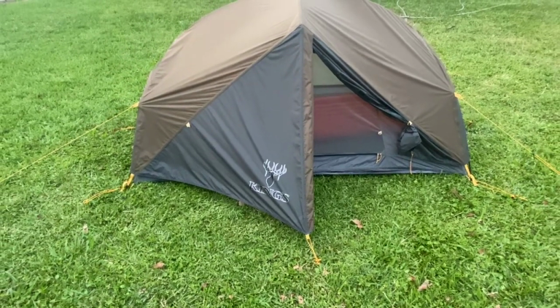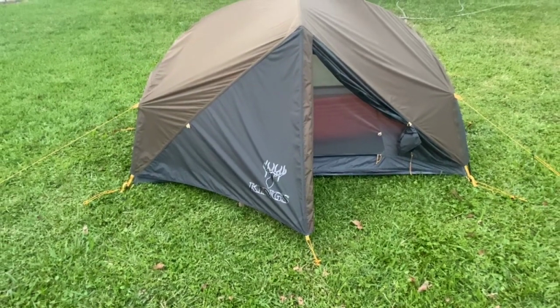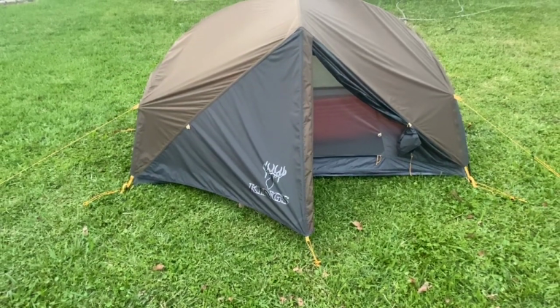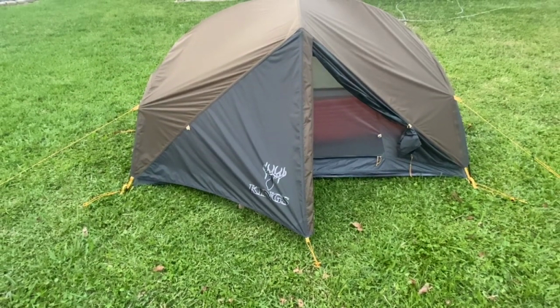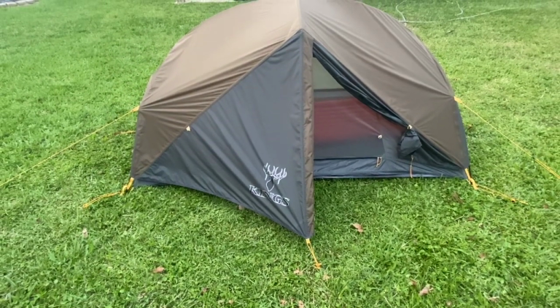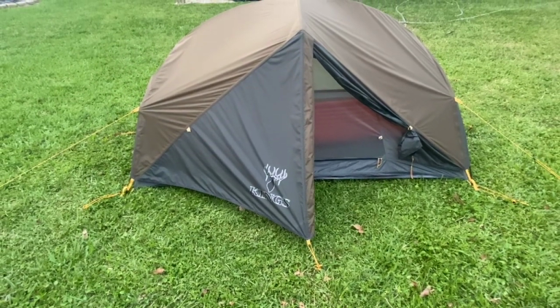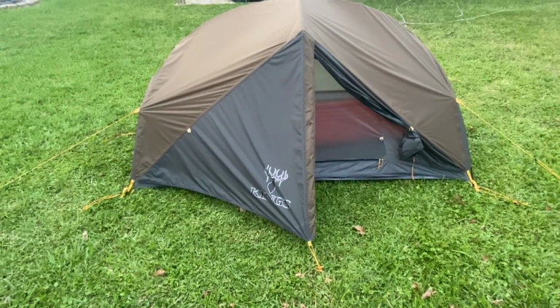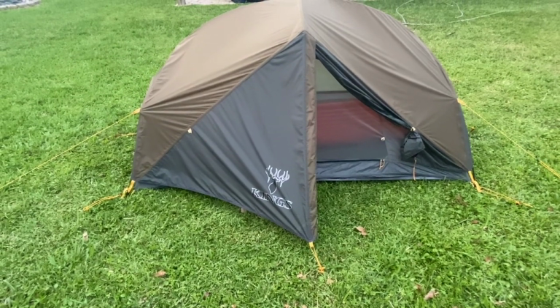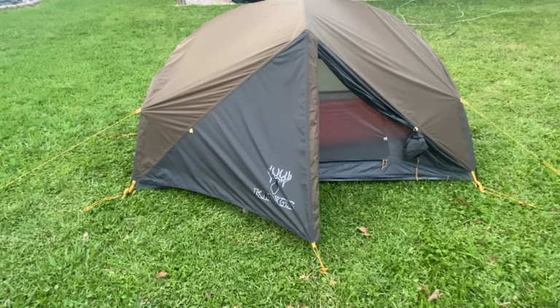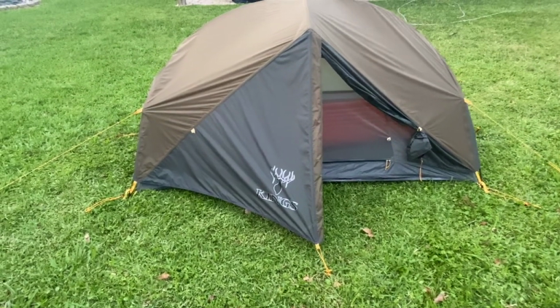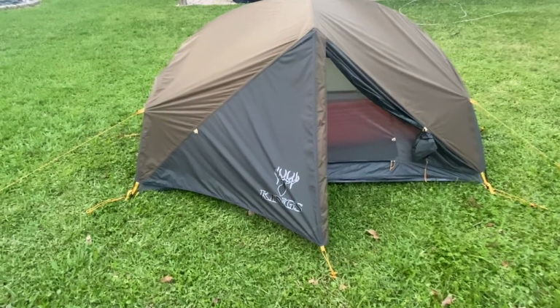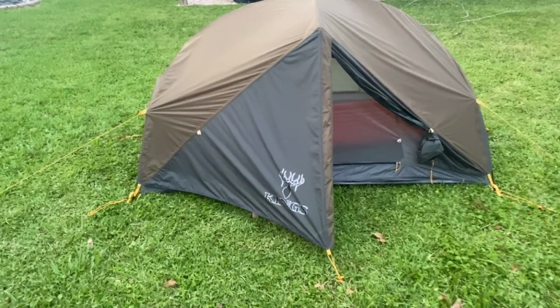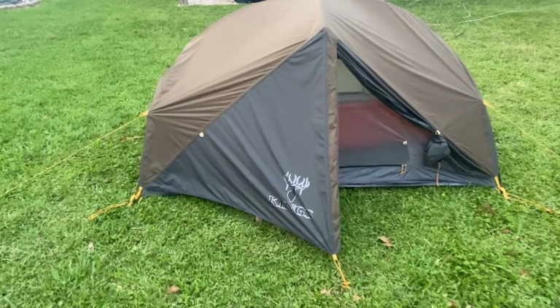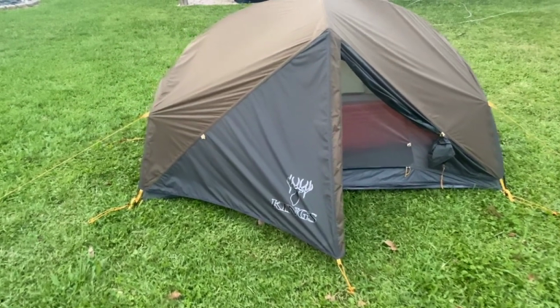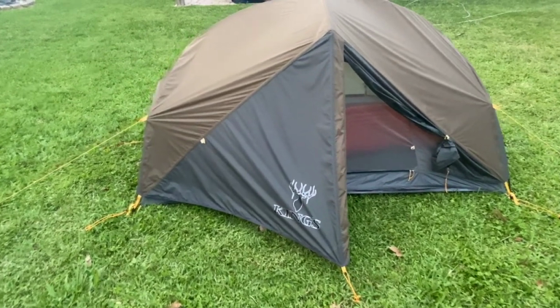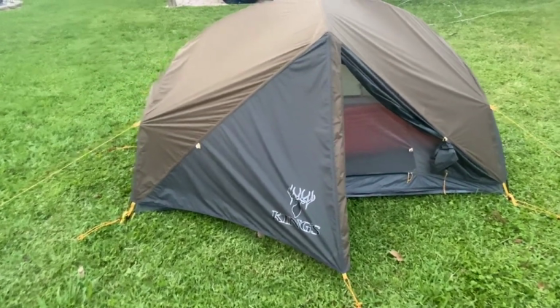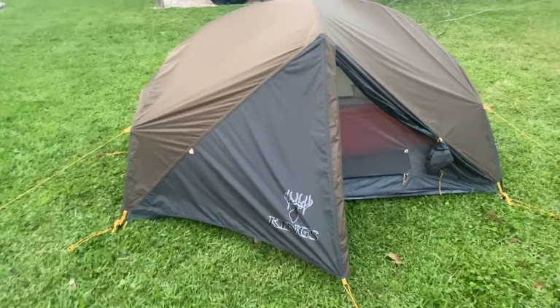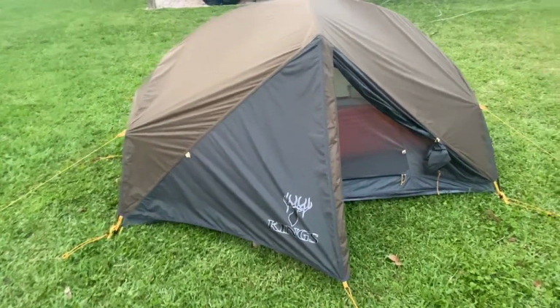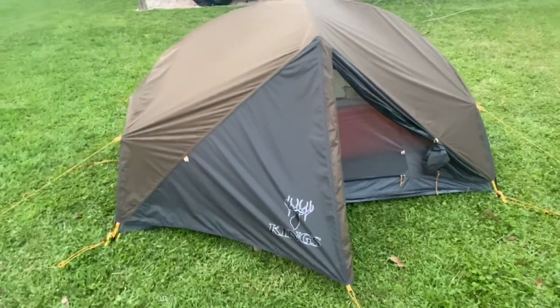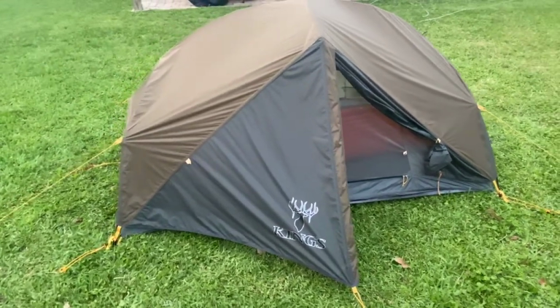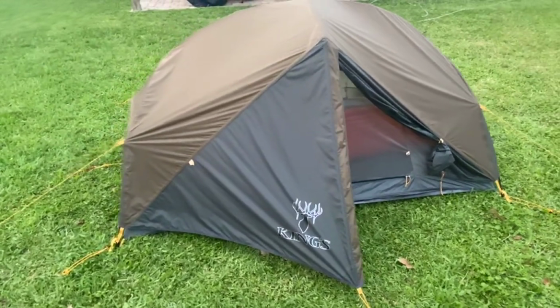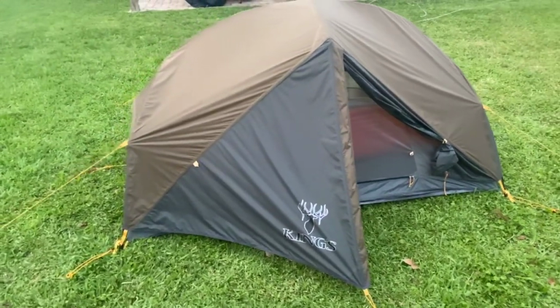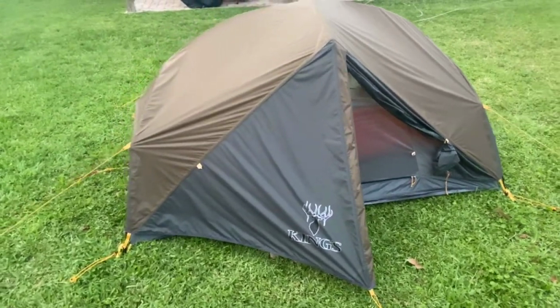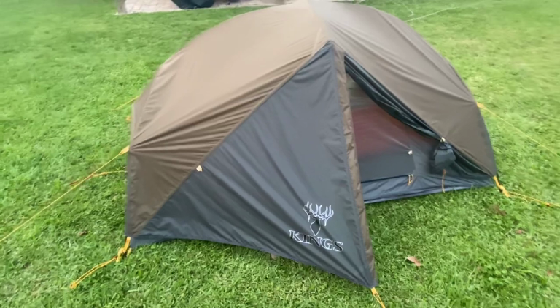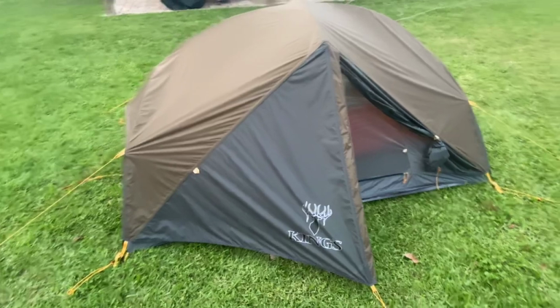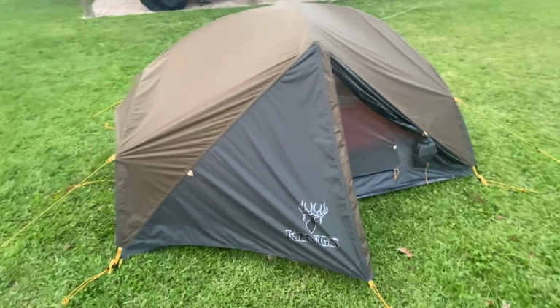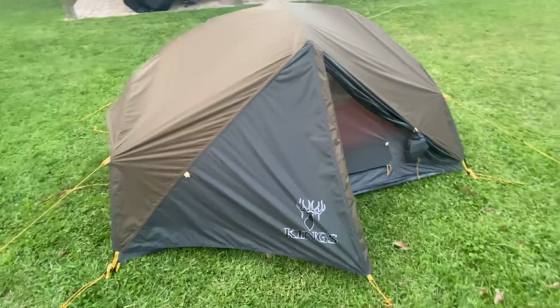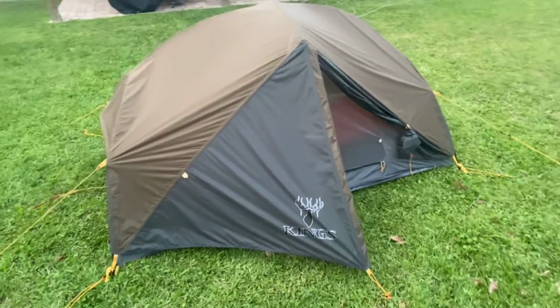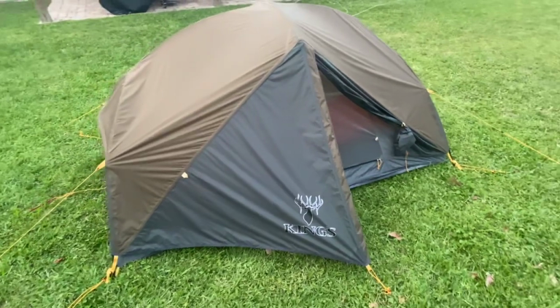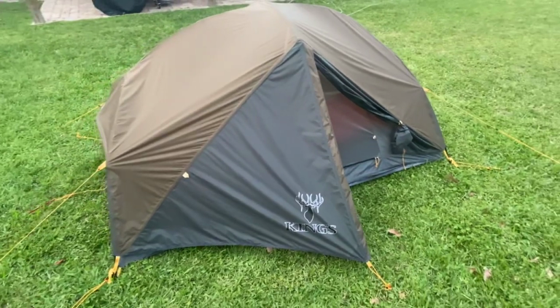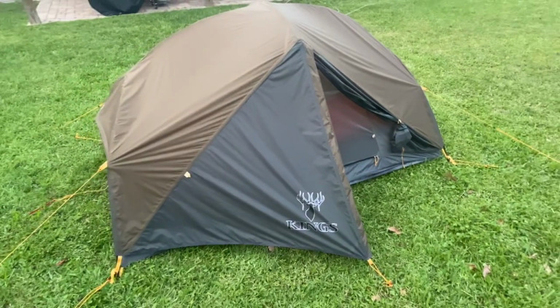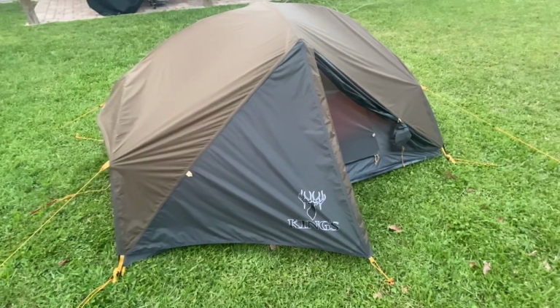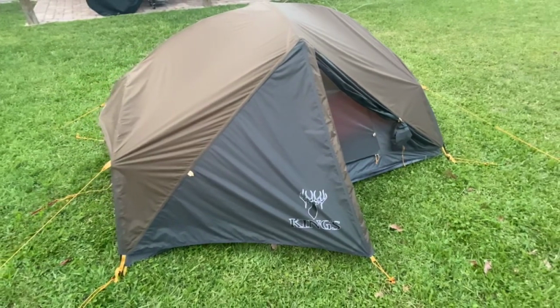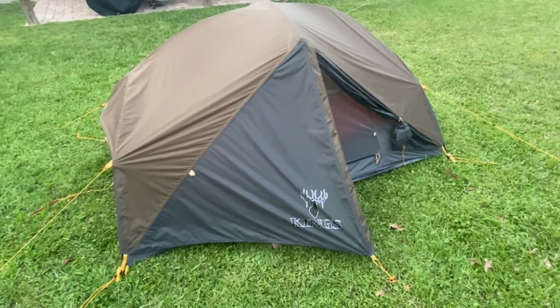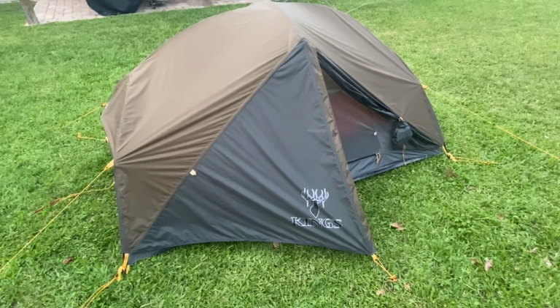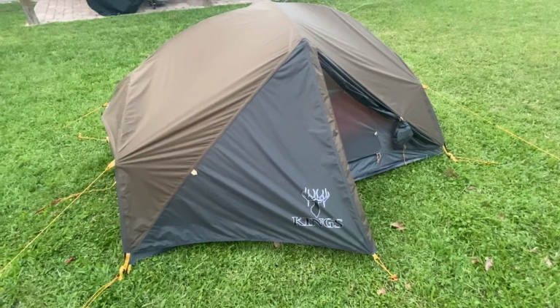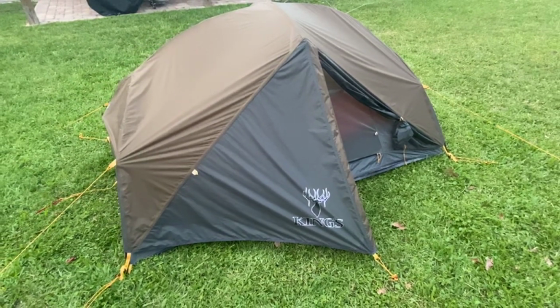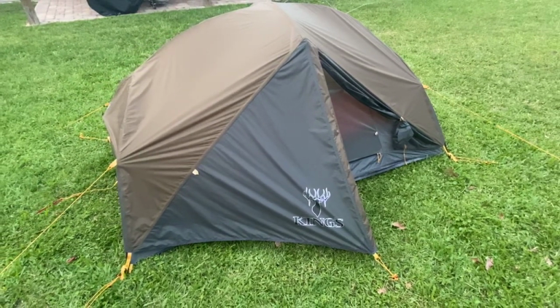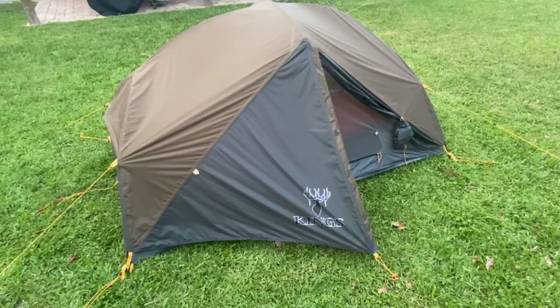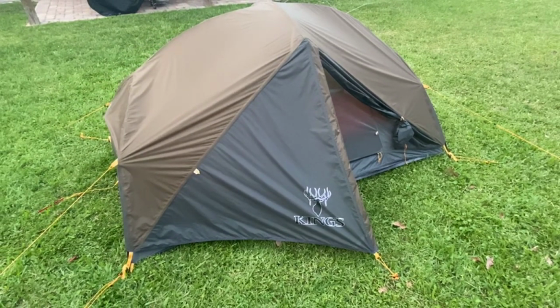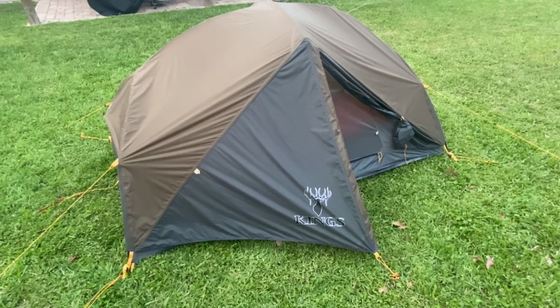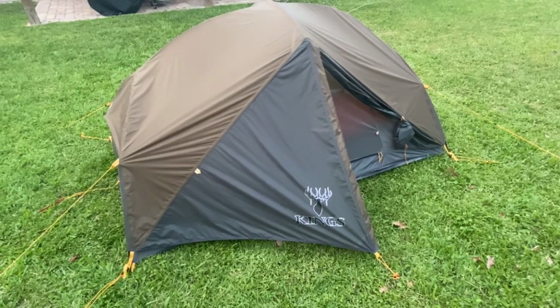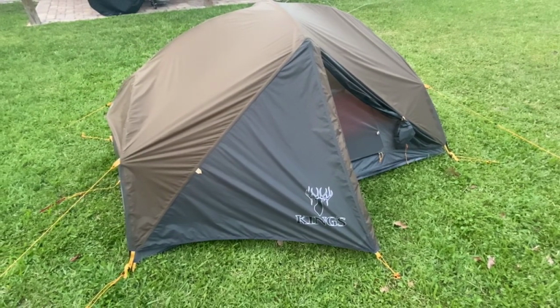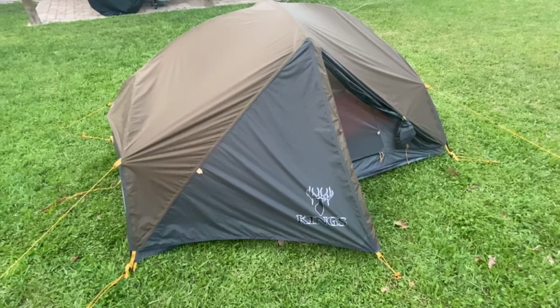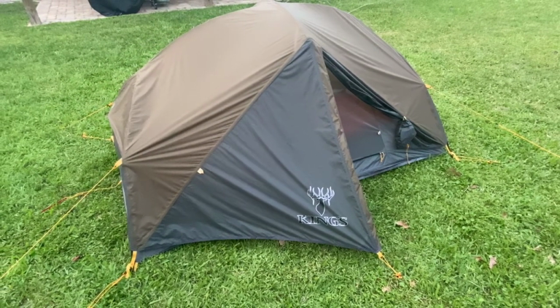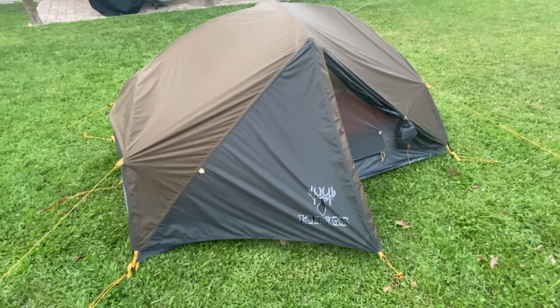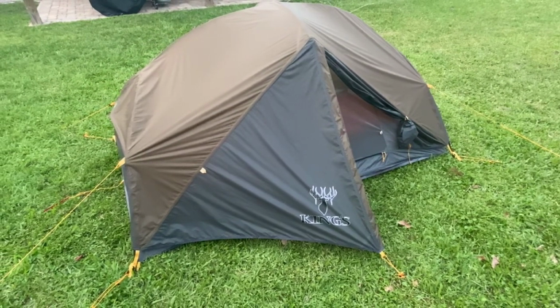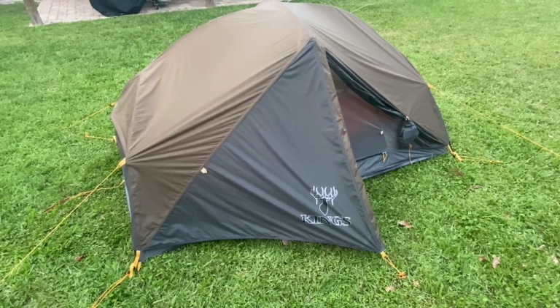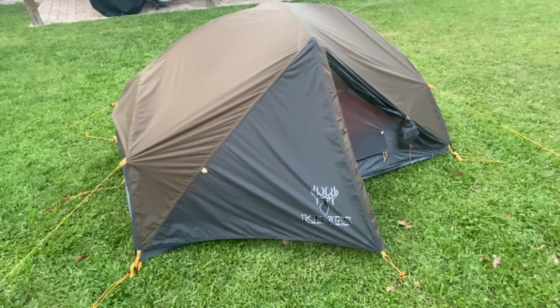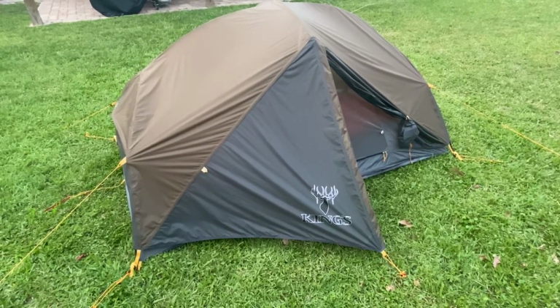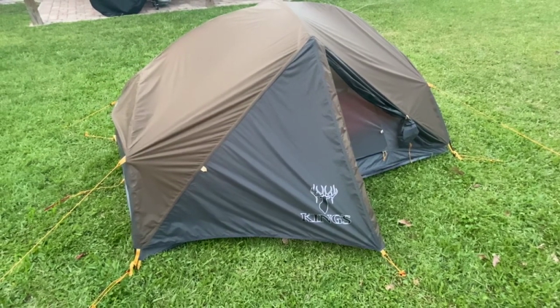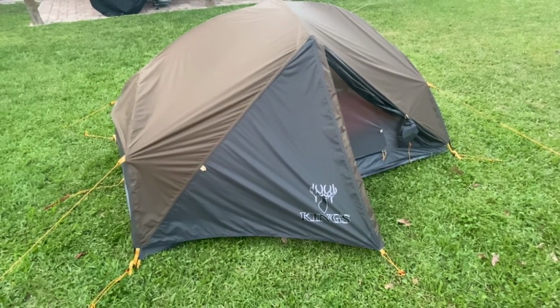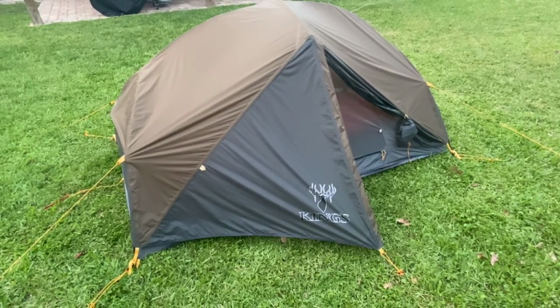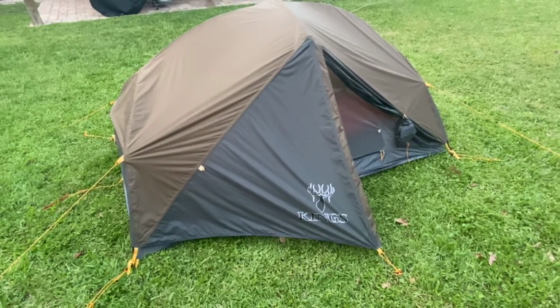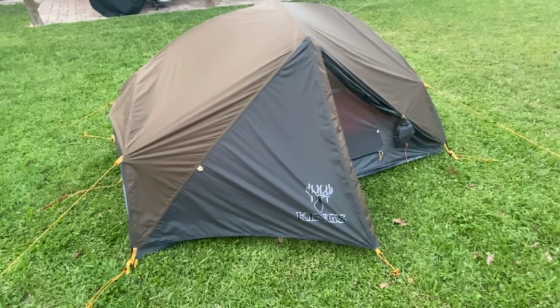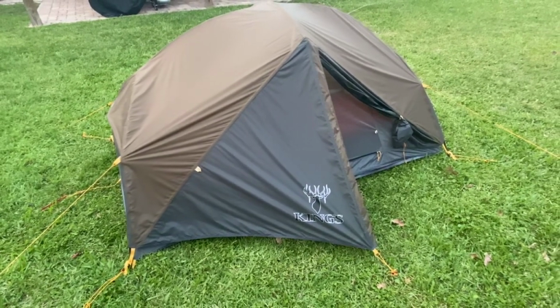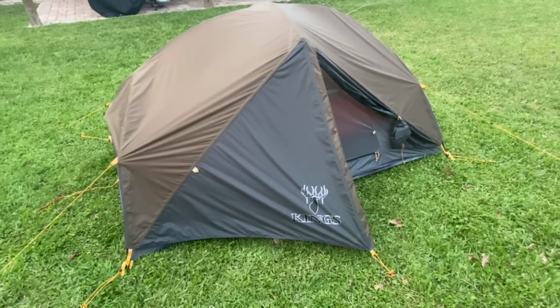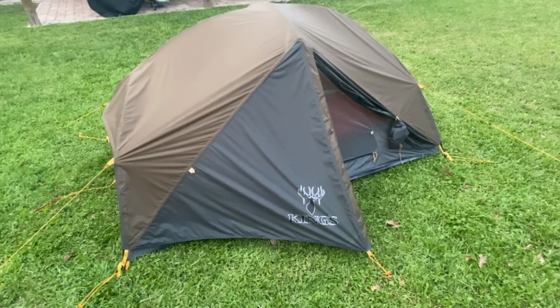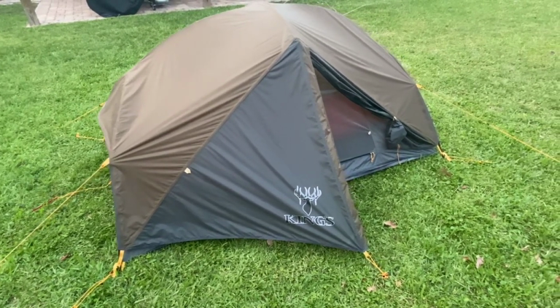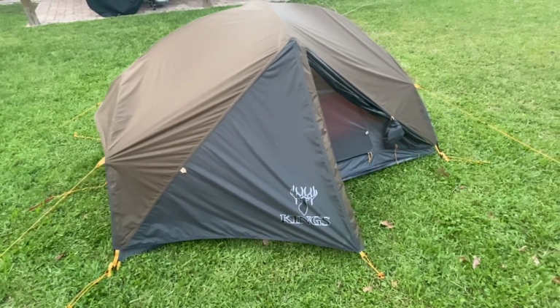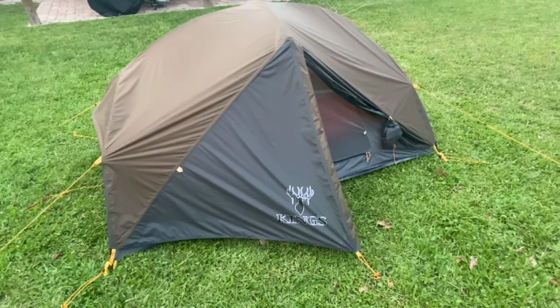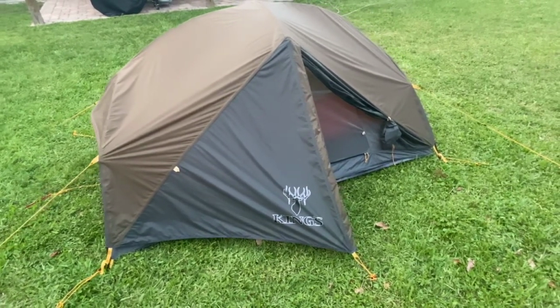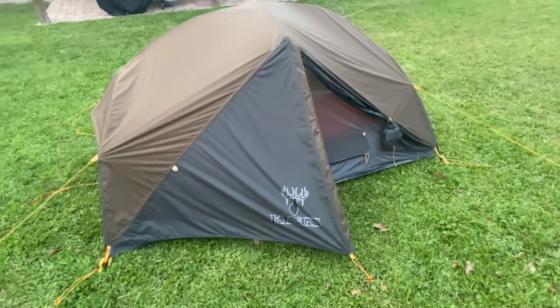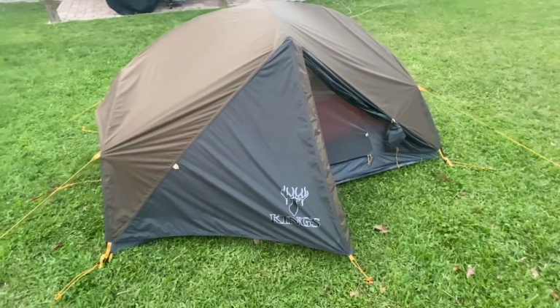If you're in the market for a nice two-person tent this upcoming season, give them a look — I don't think you'd be disappointed.